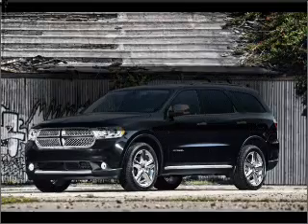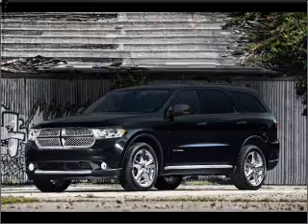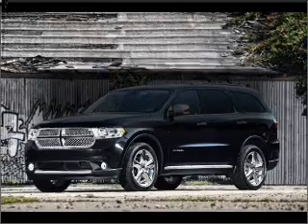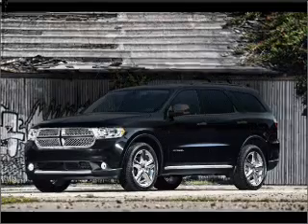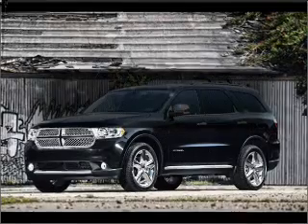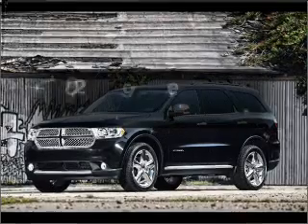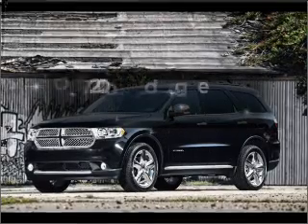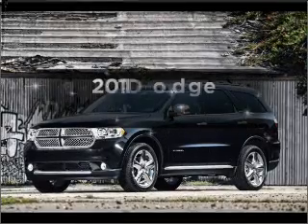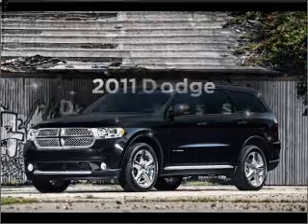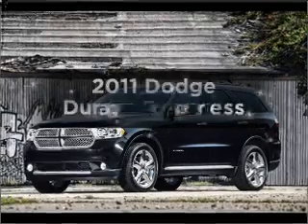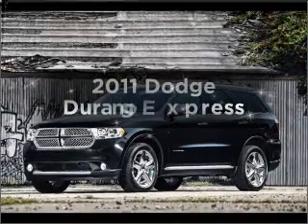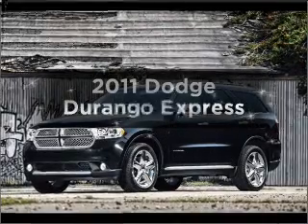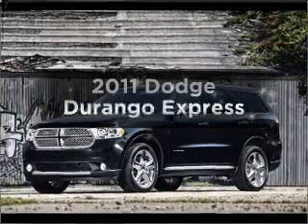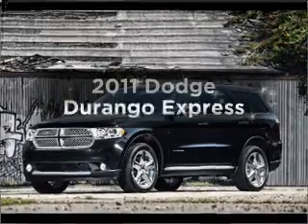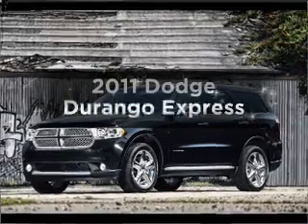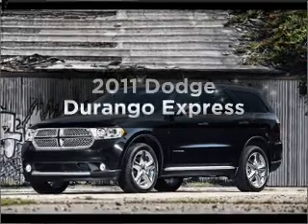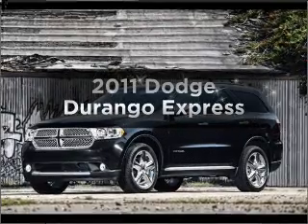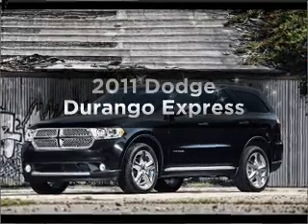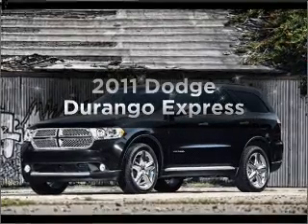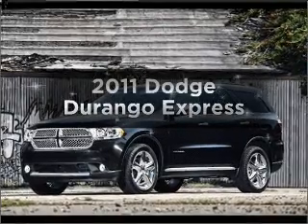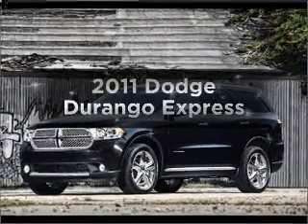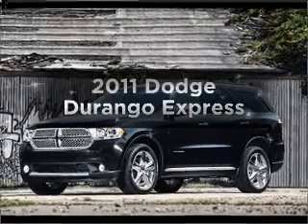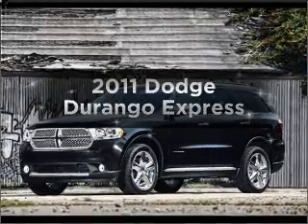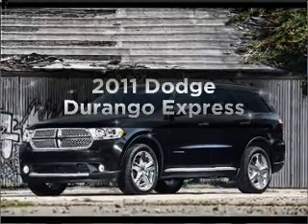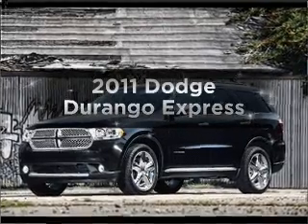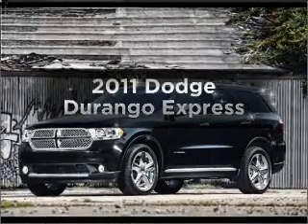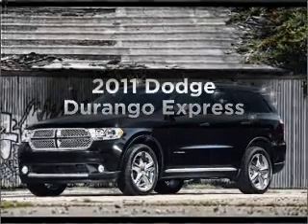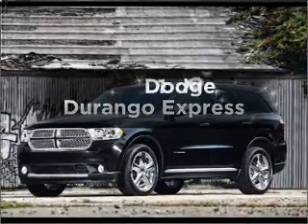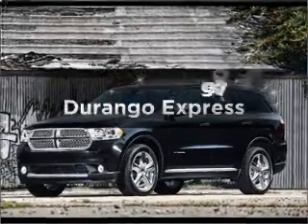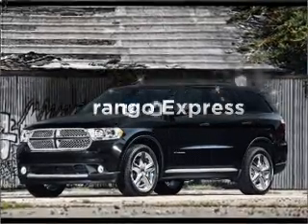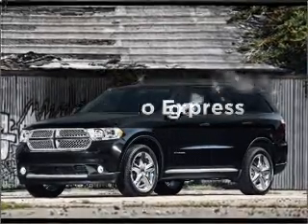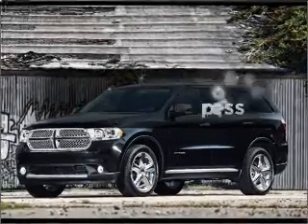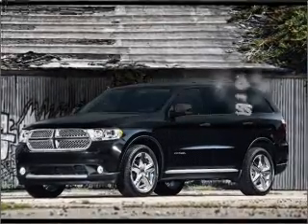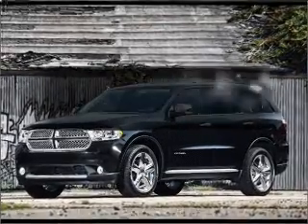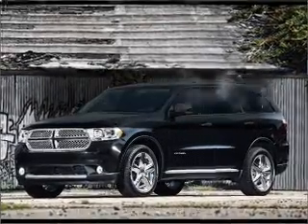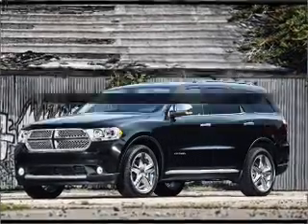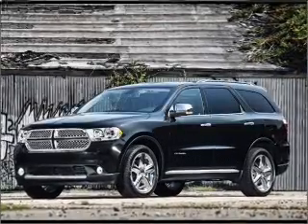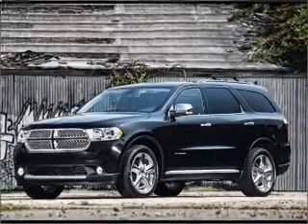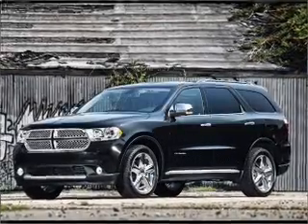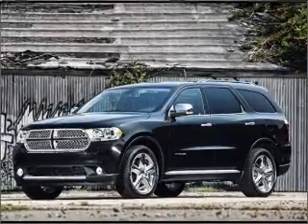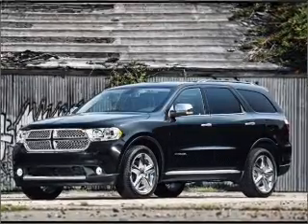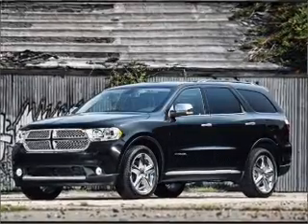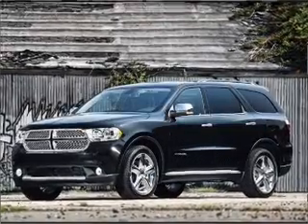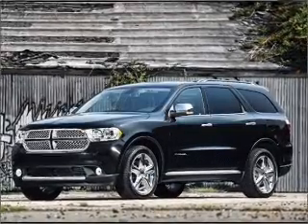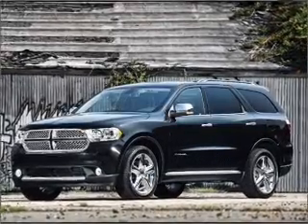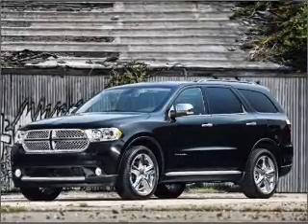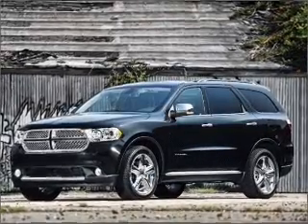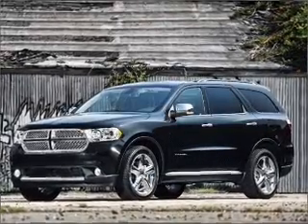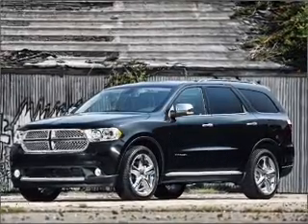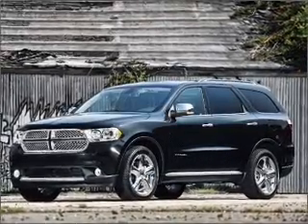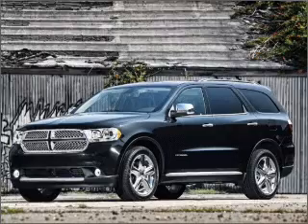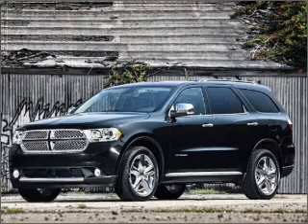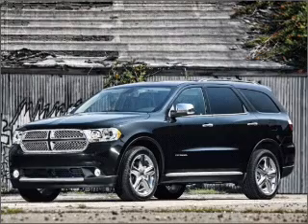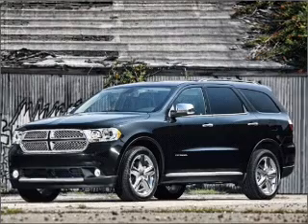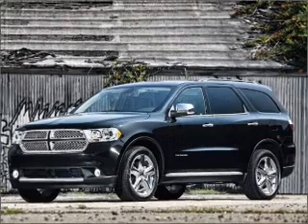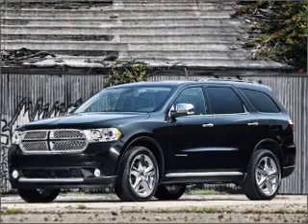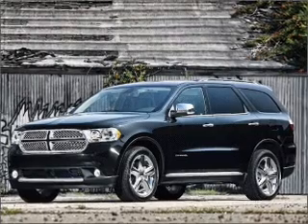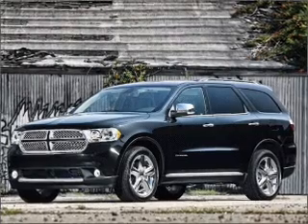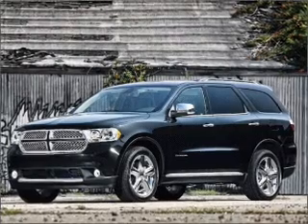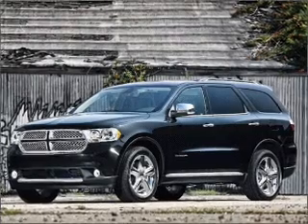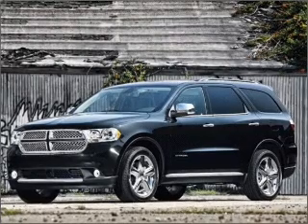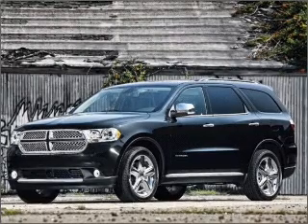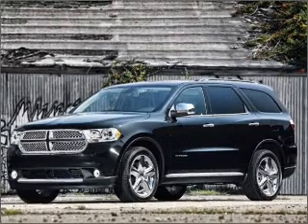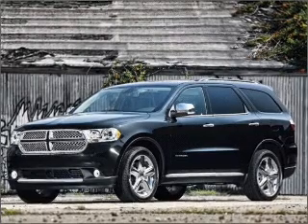Presenting the 2011 Dodge Durango. If you're looking for an automobile with great attributes, look no further.